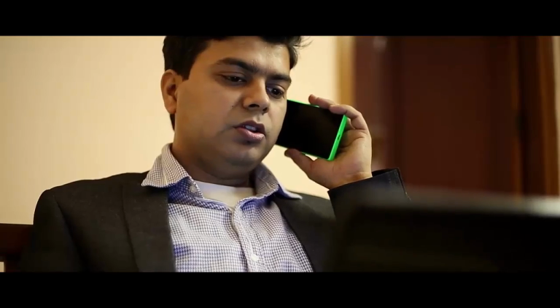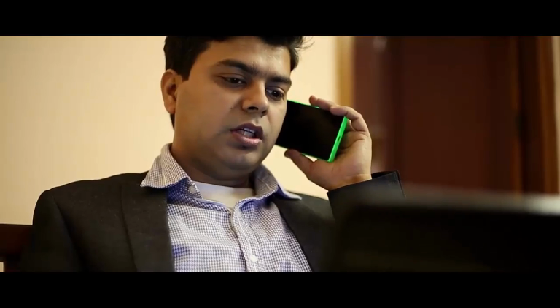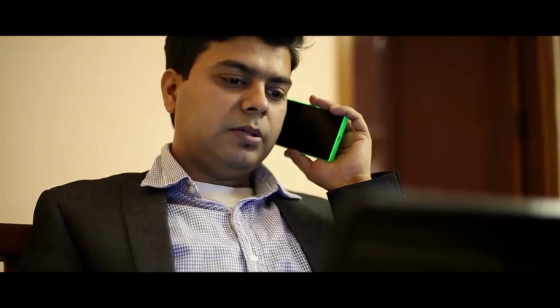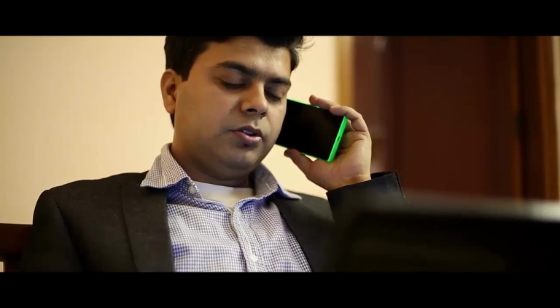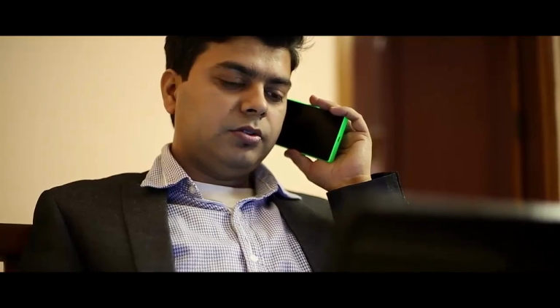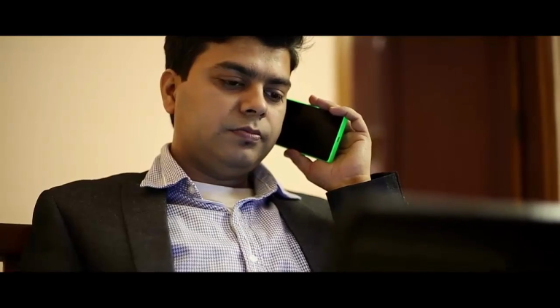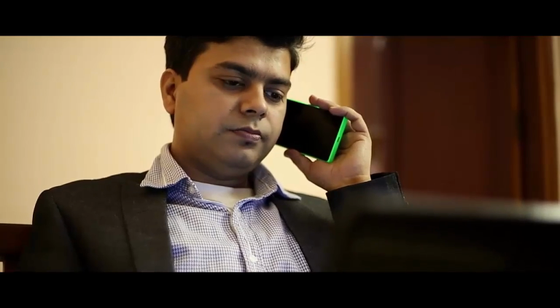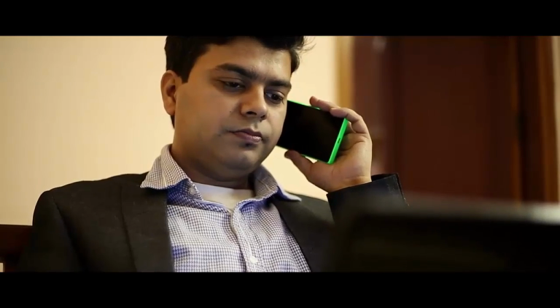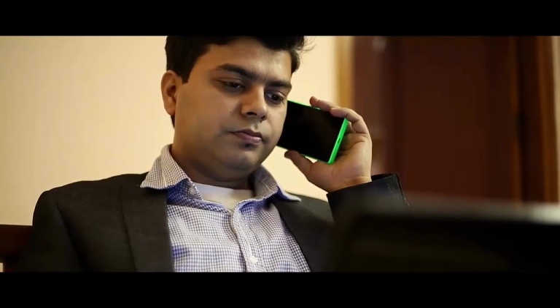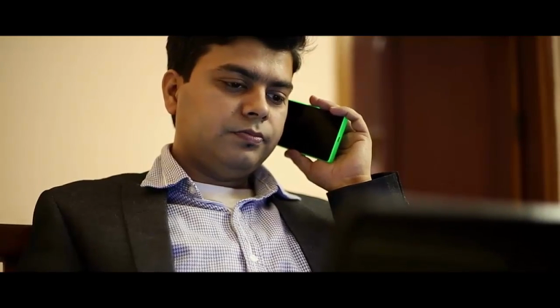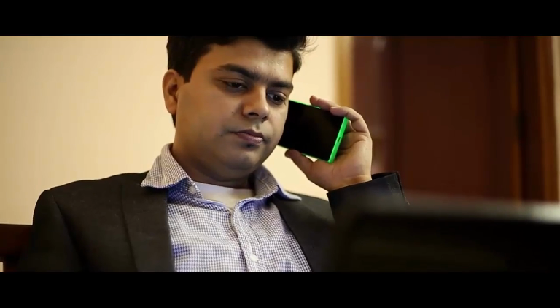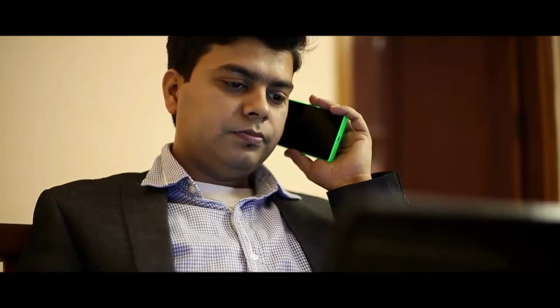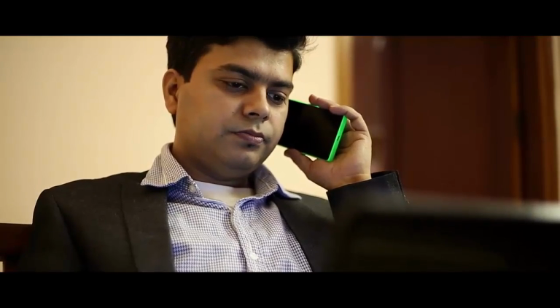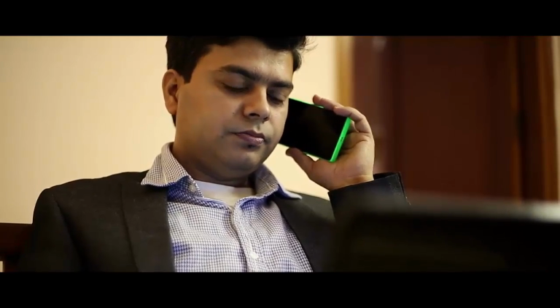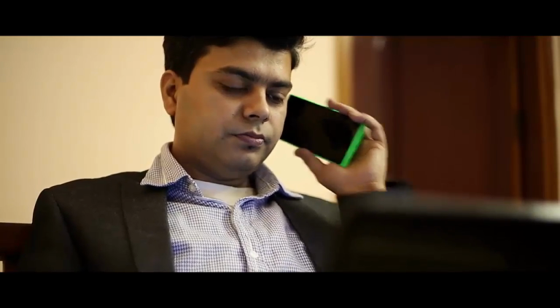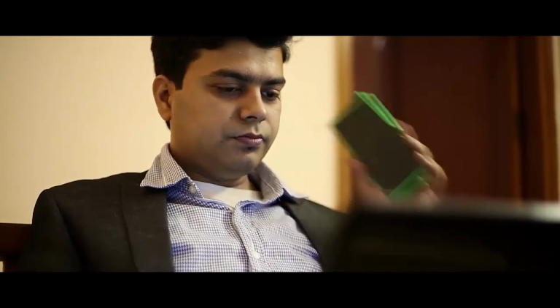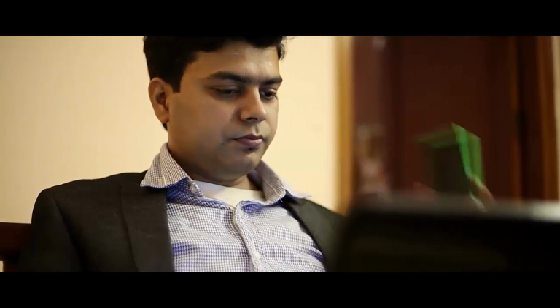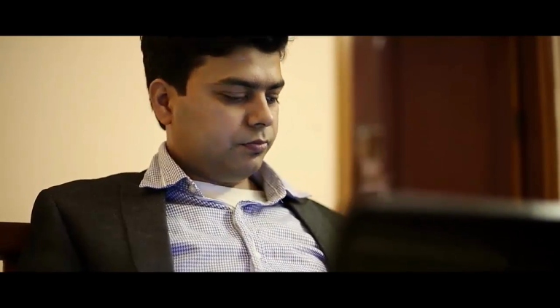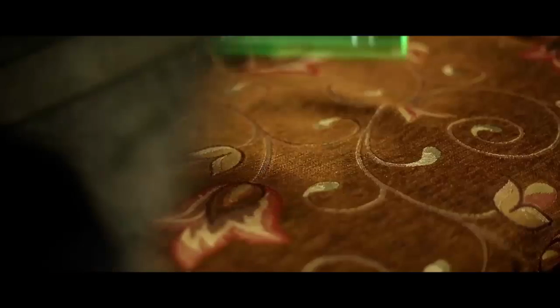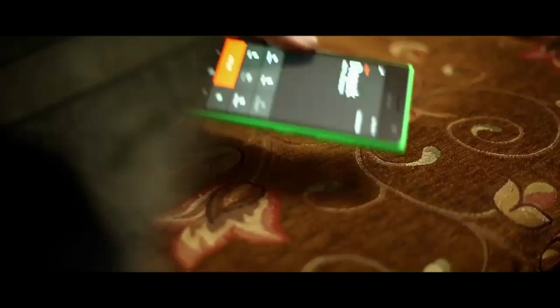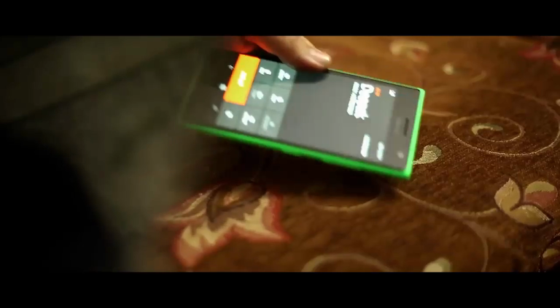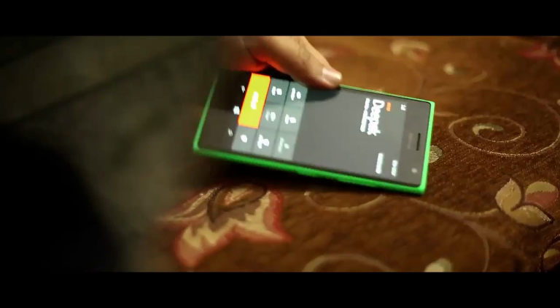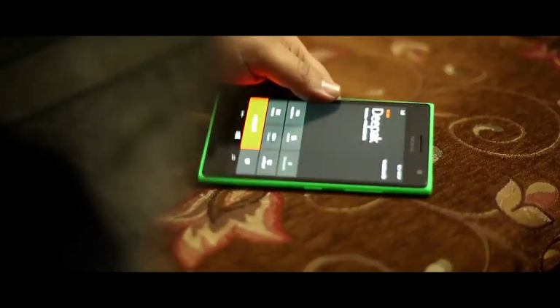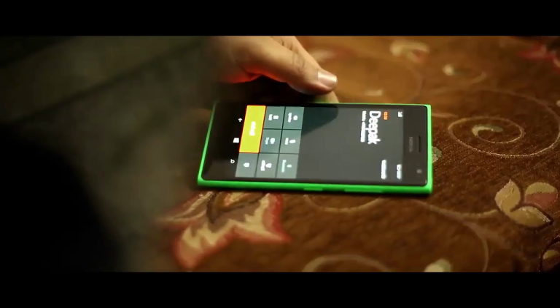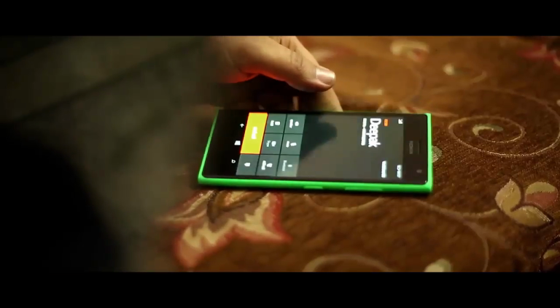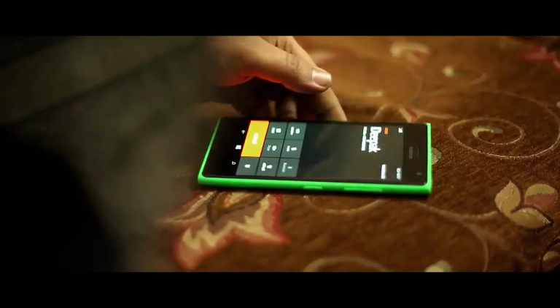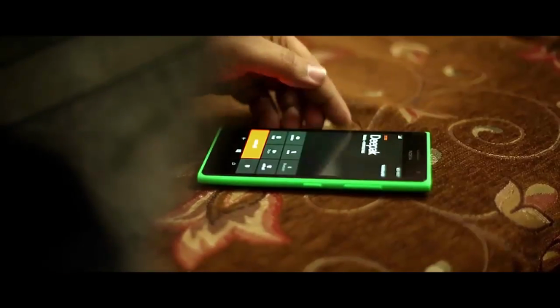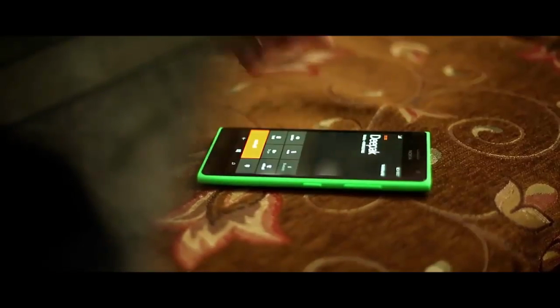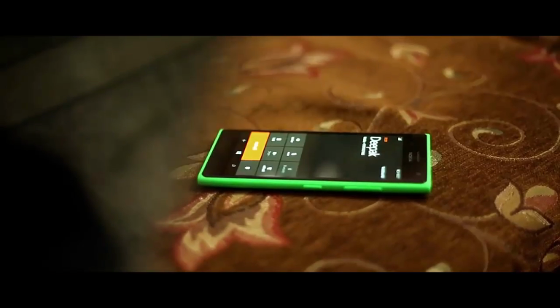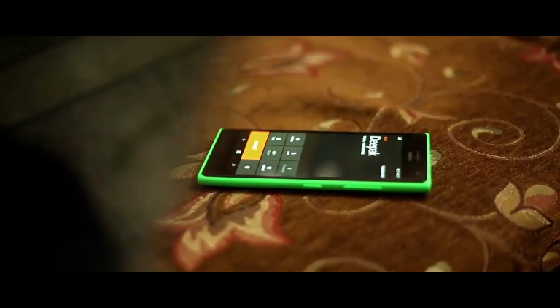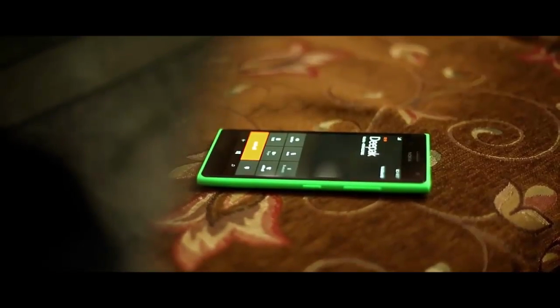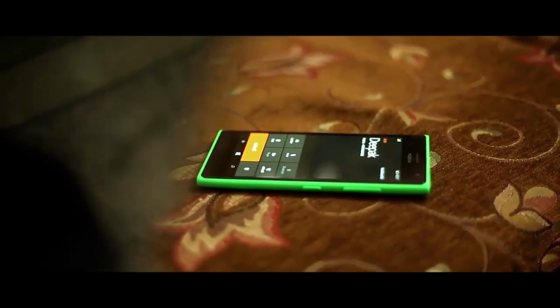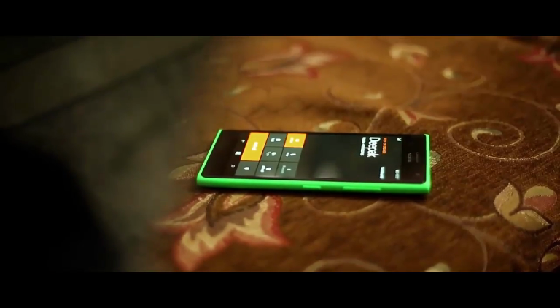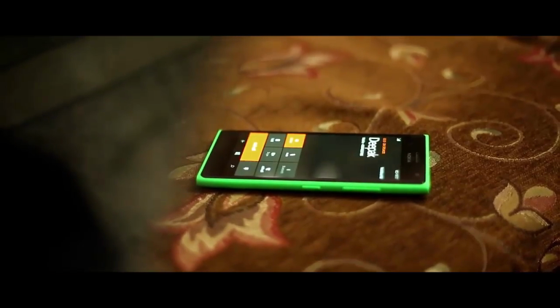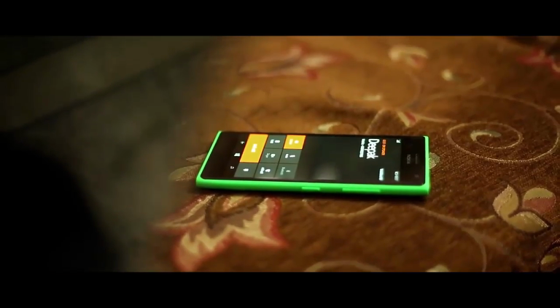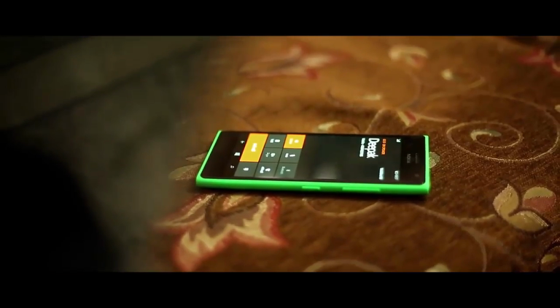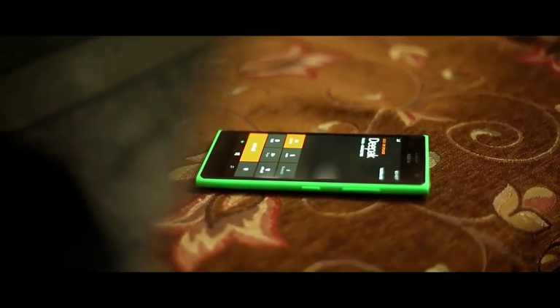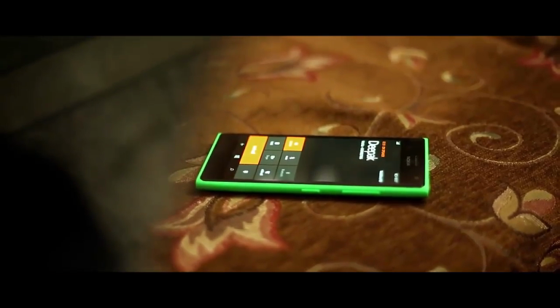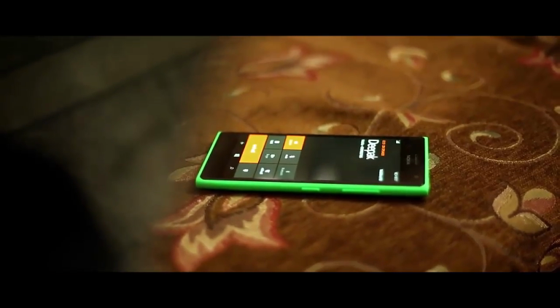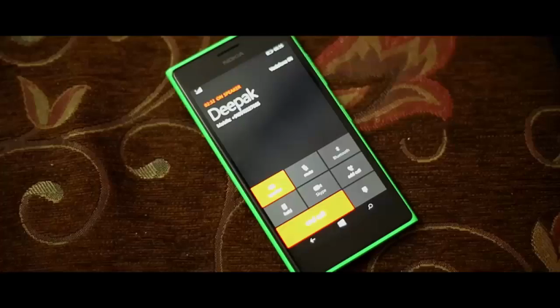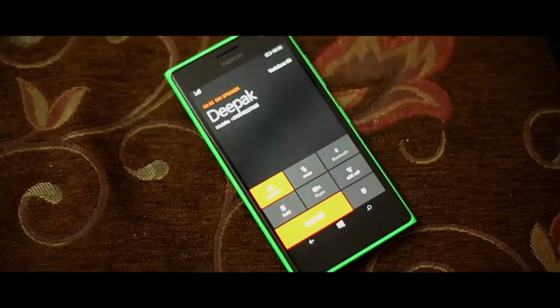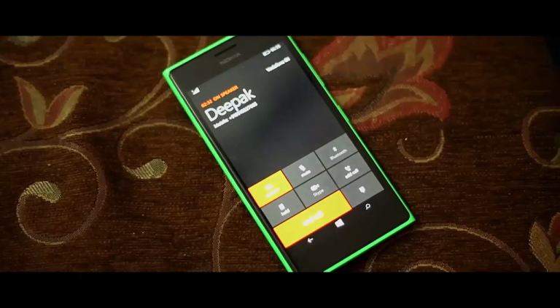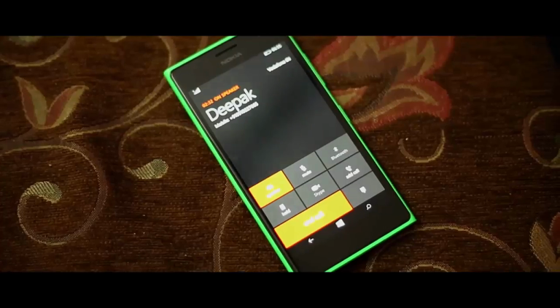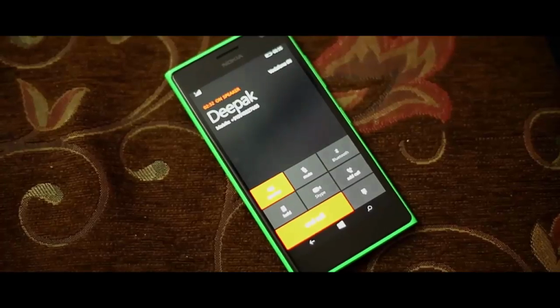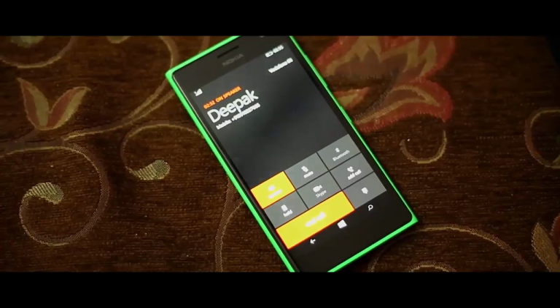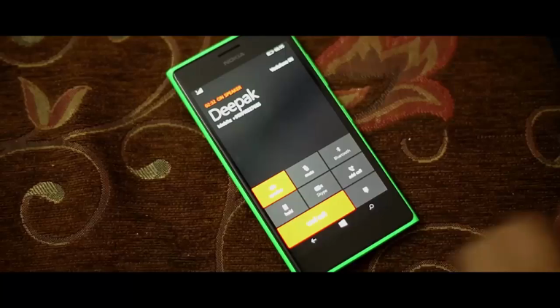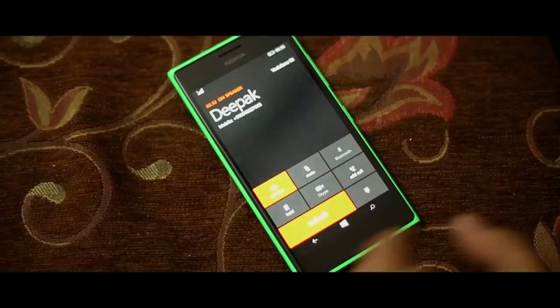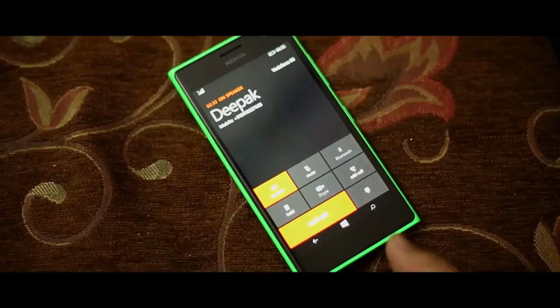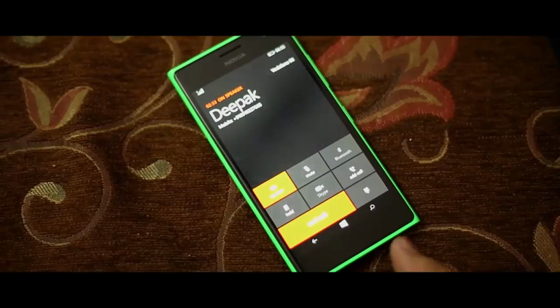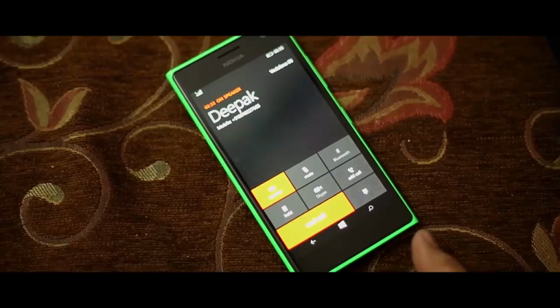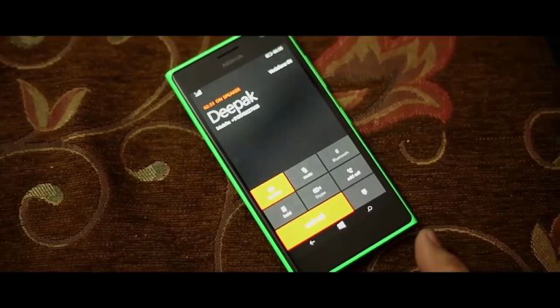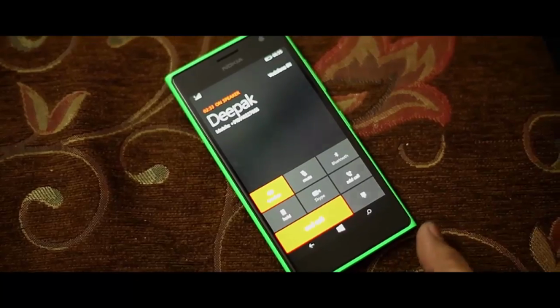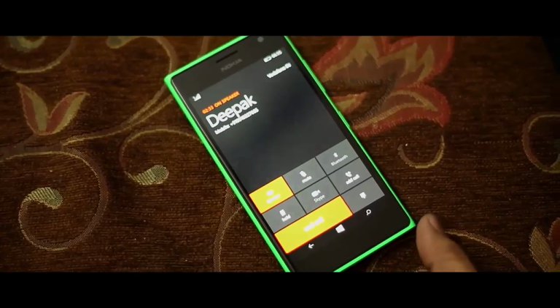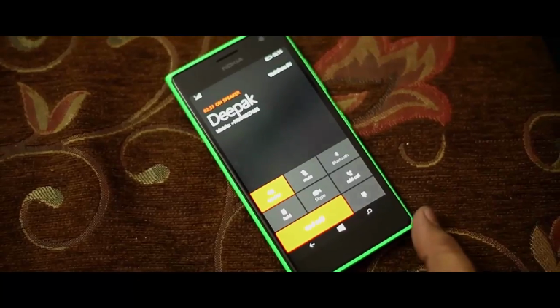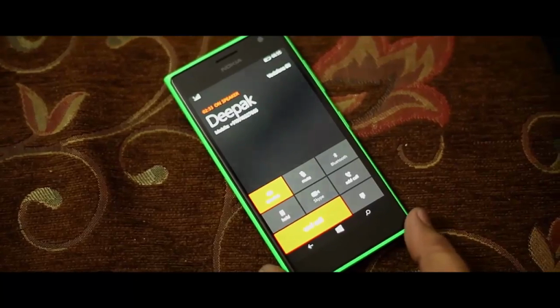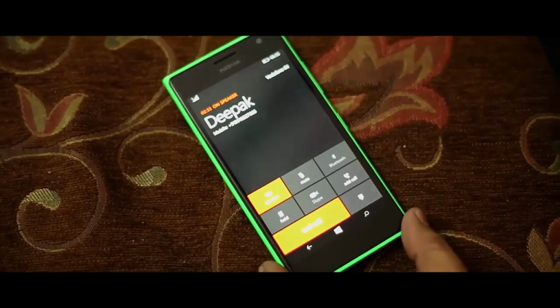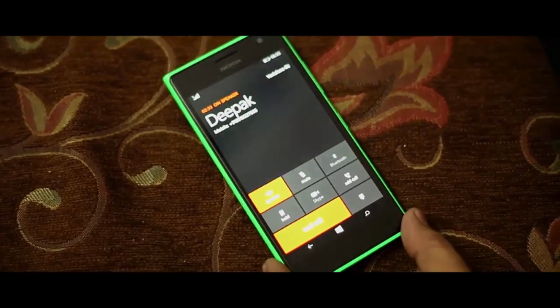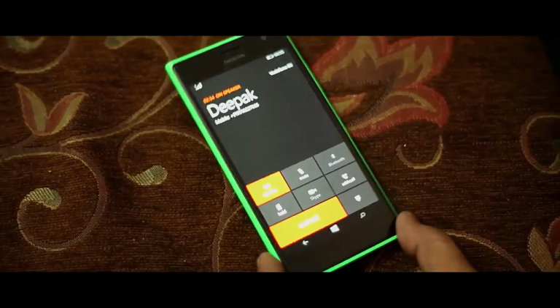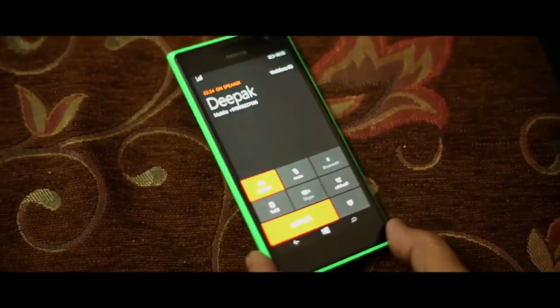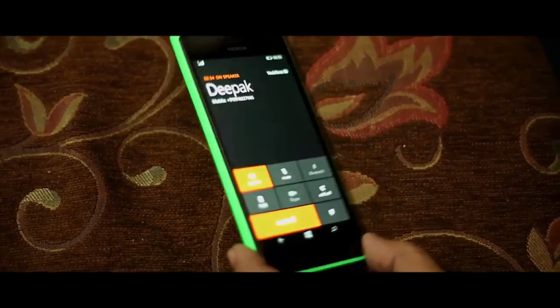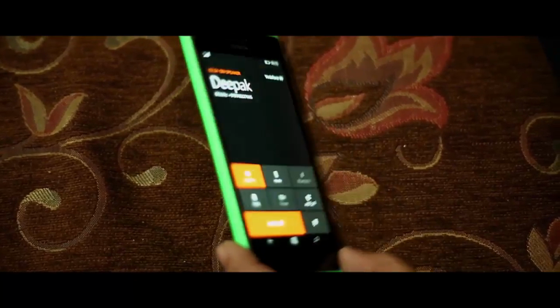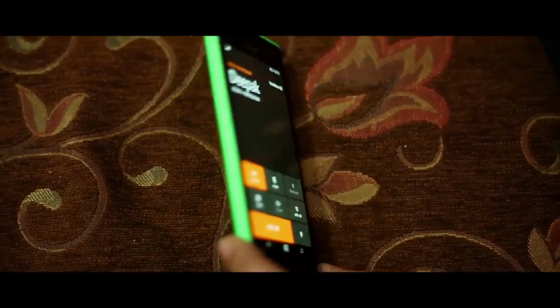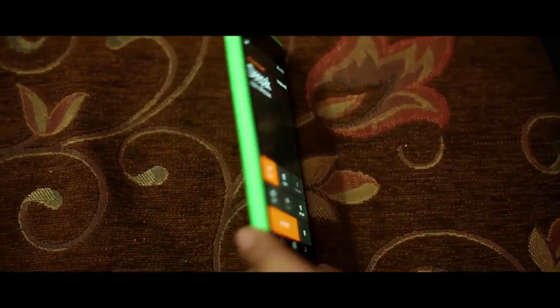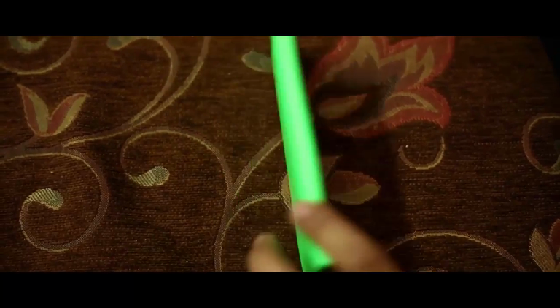The app works perfectly fine — it is nicely integrated with the entire Windows OS, so you feel no lag. To mute a call, just put the phone face-down.